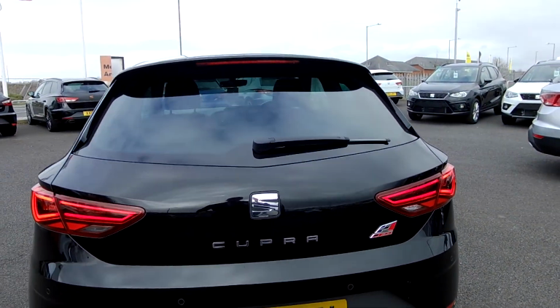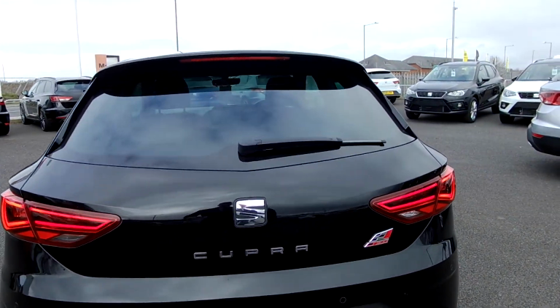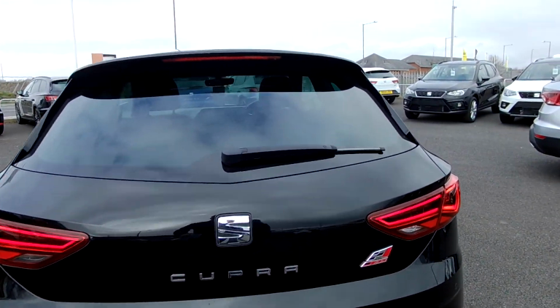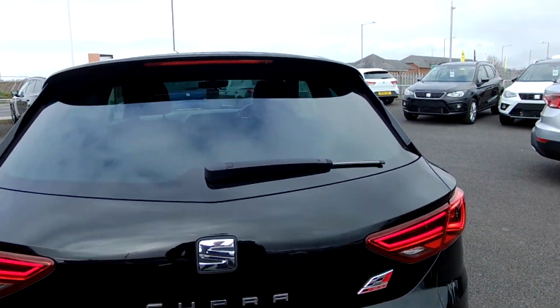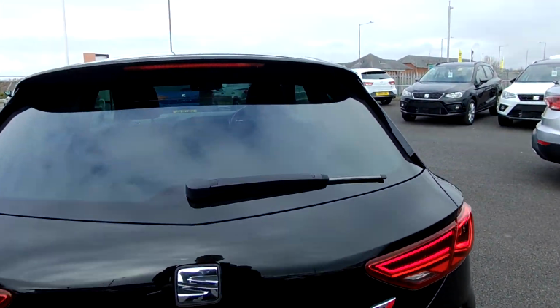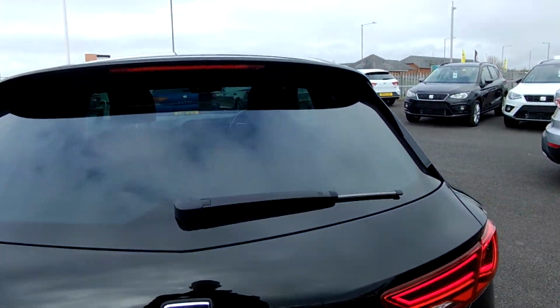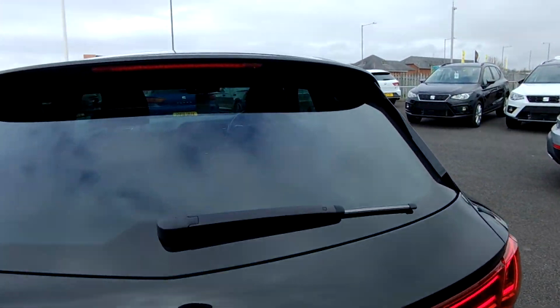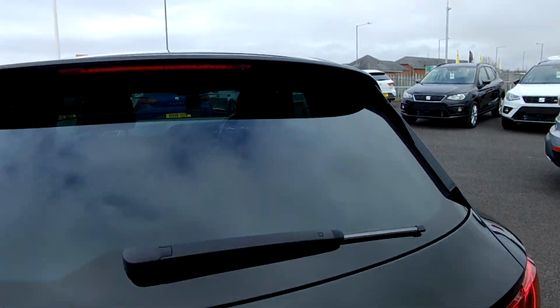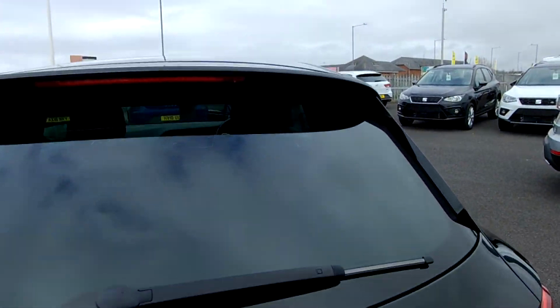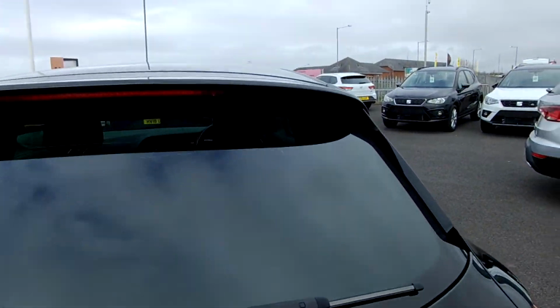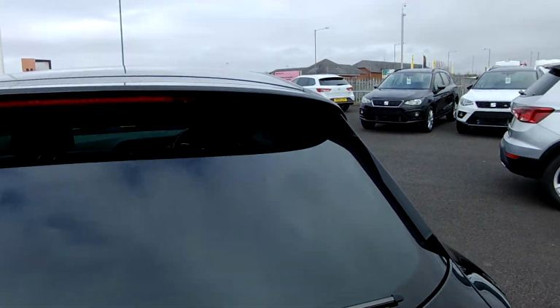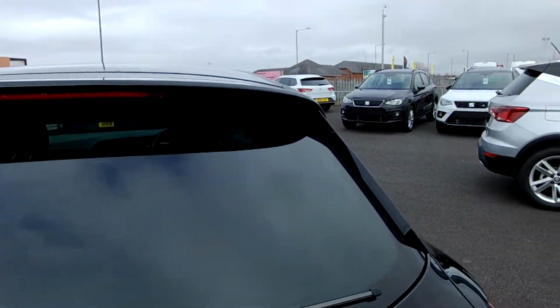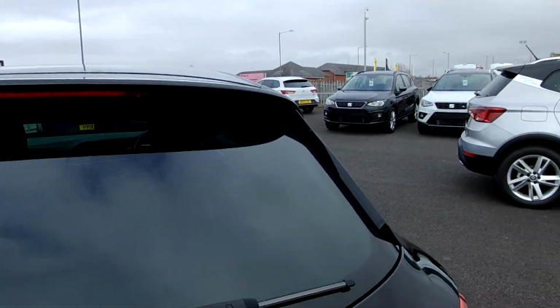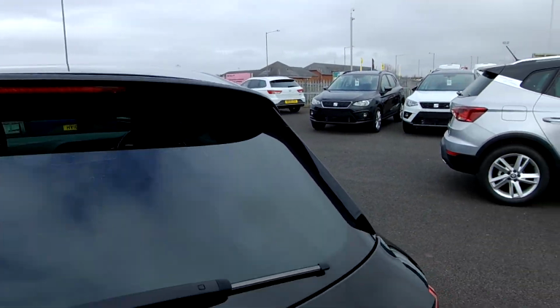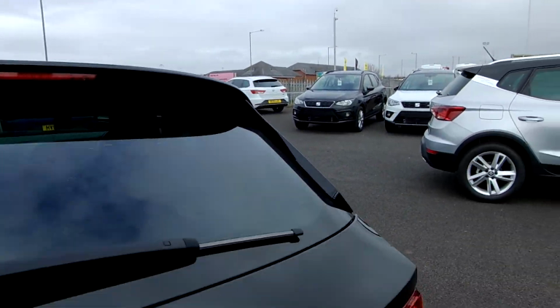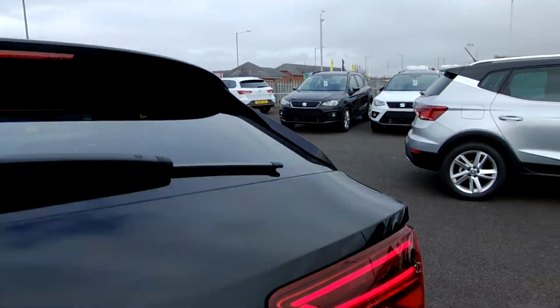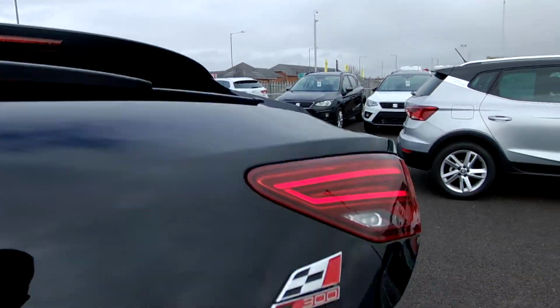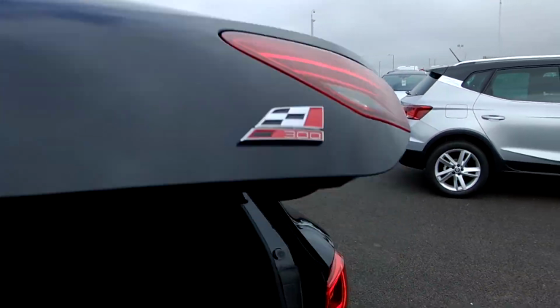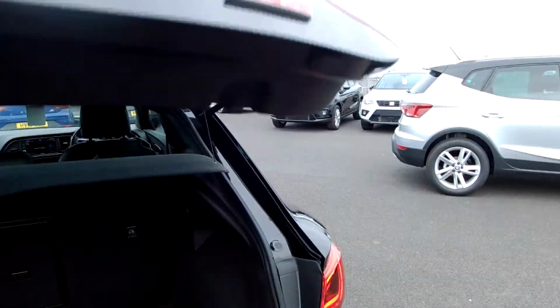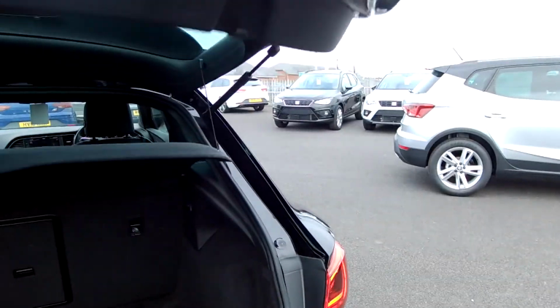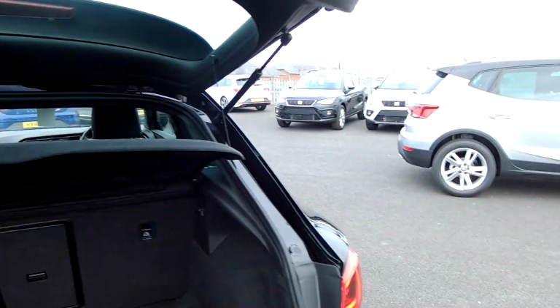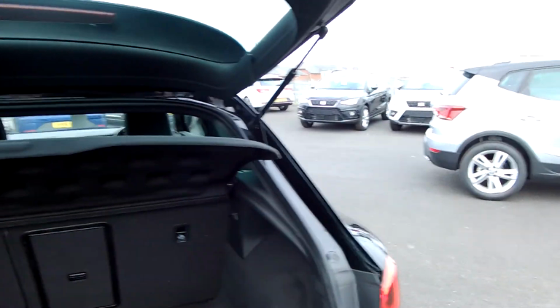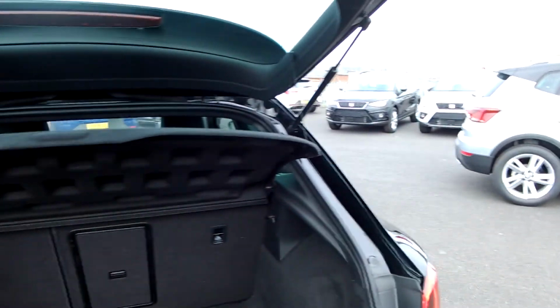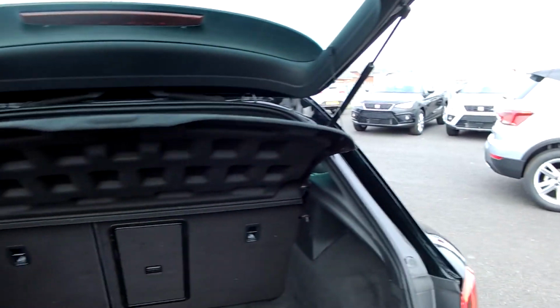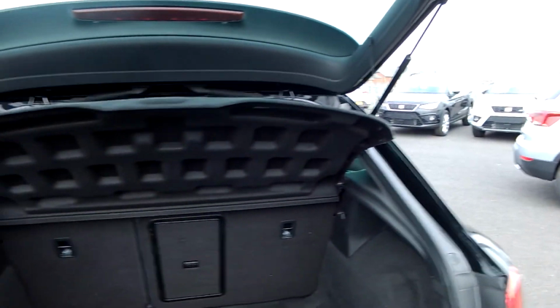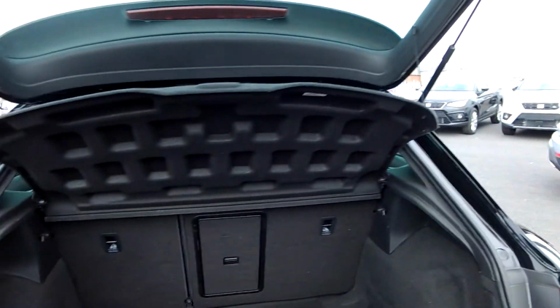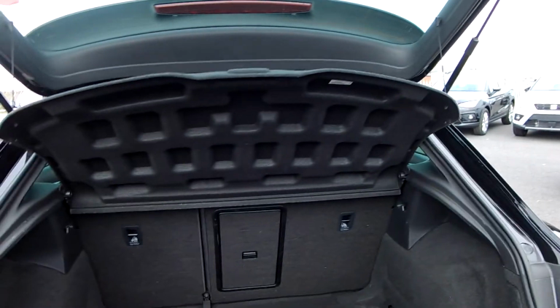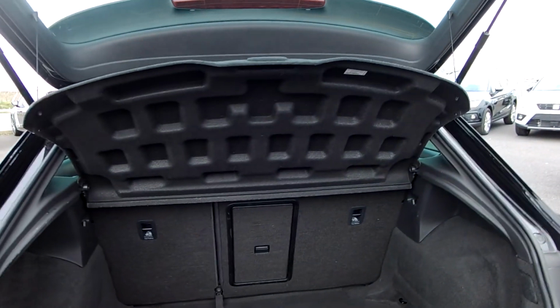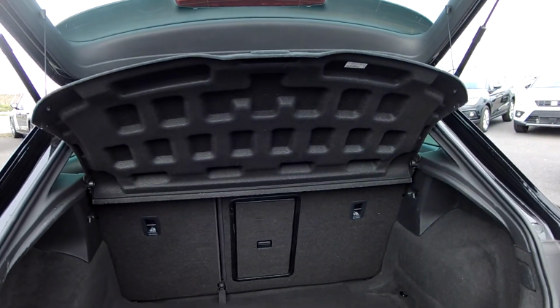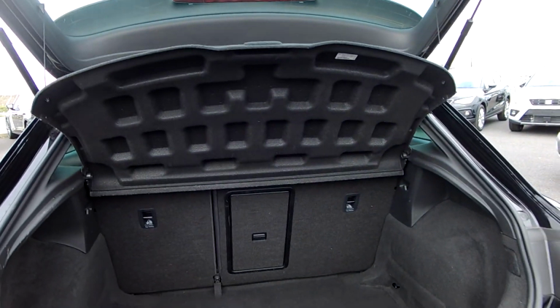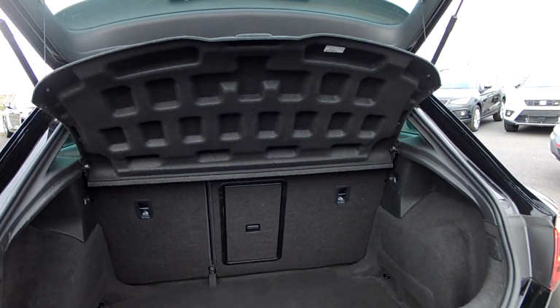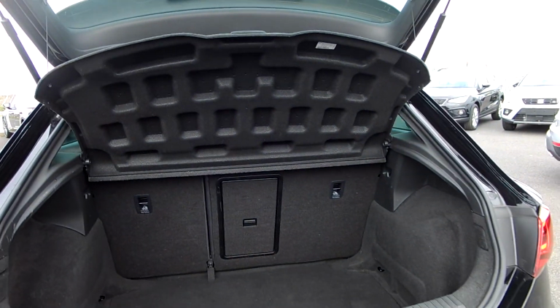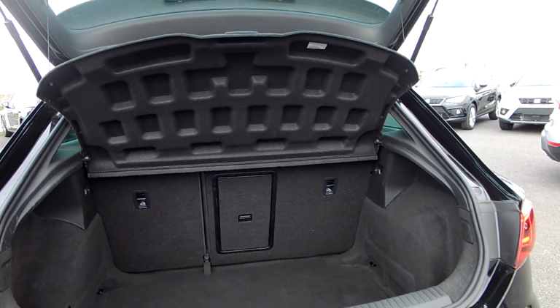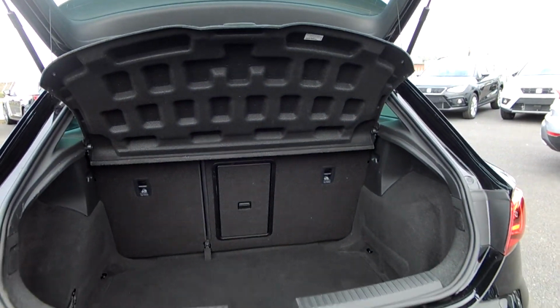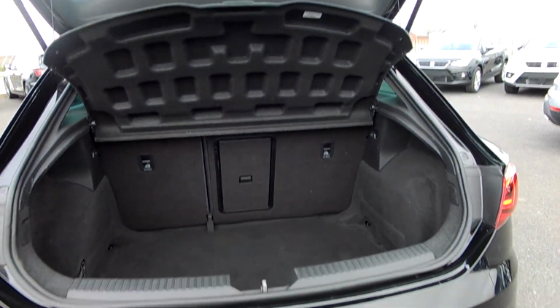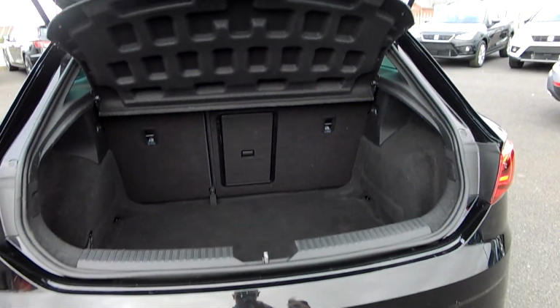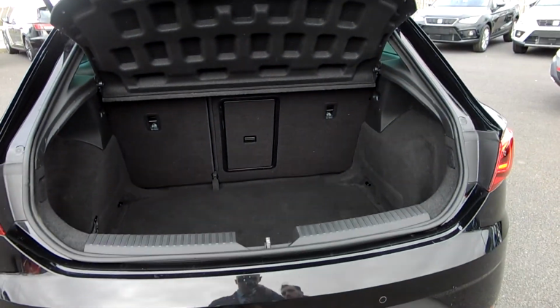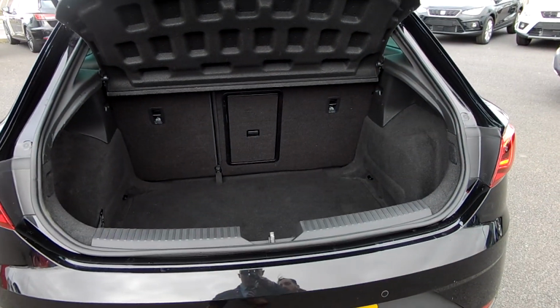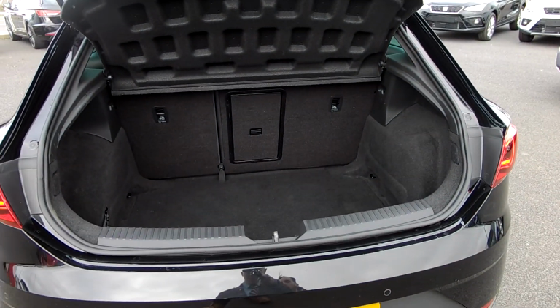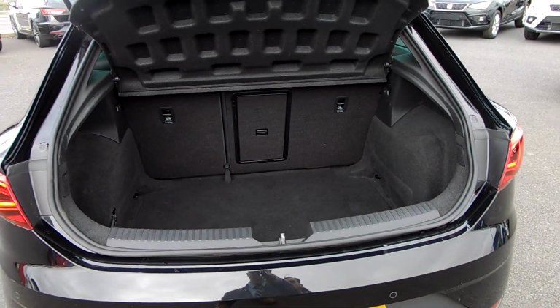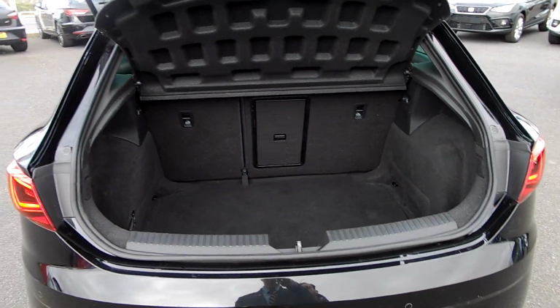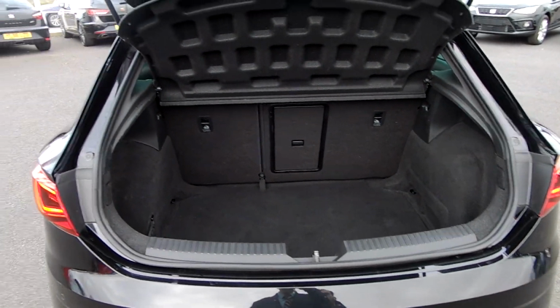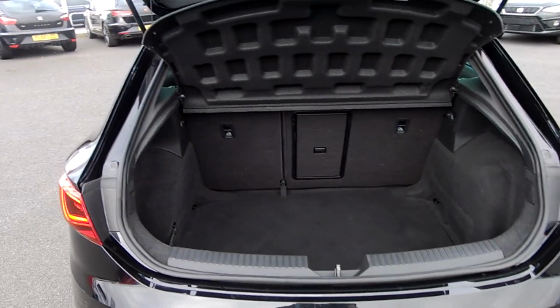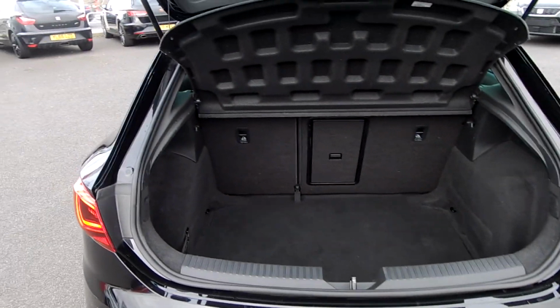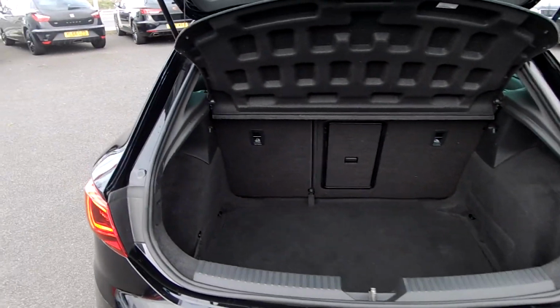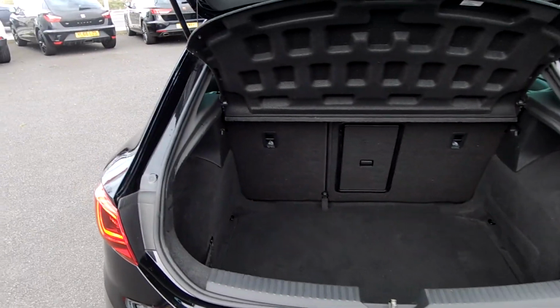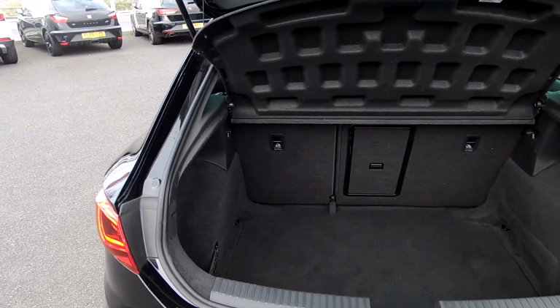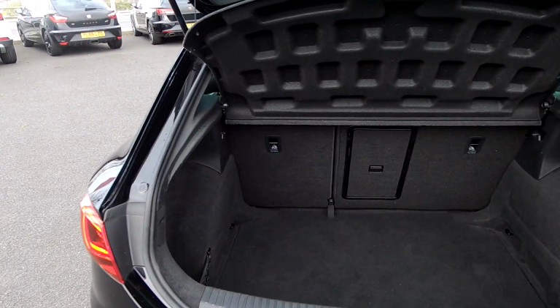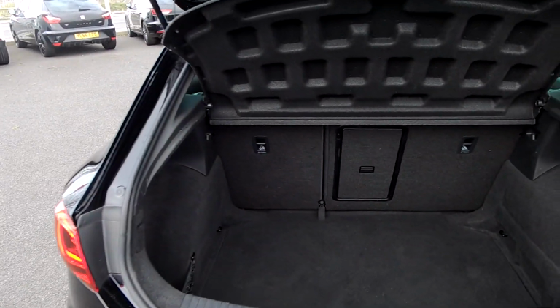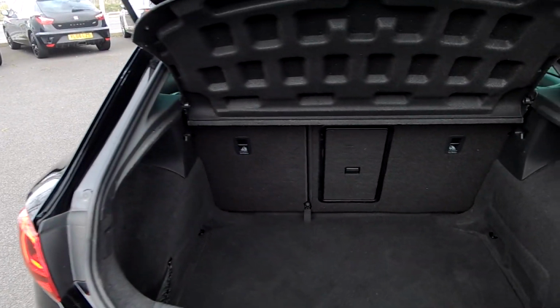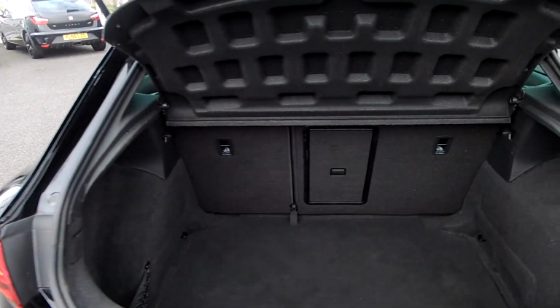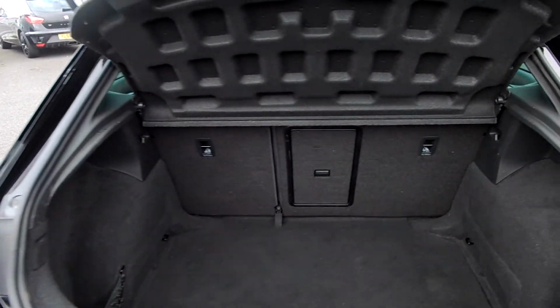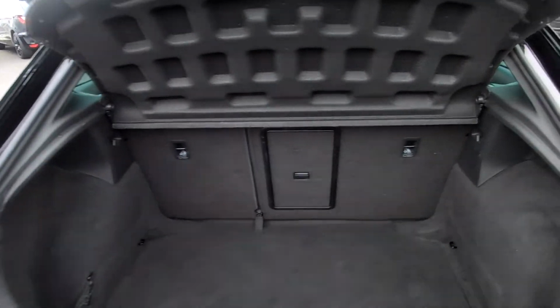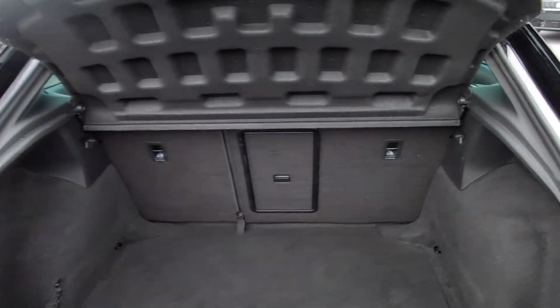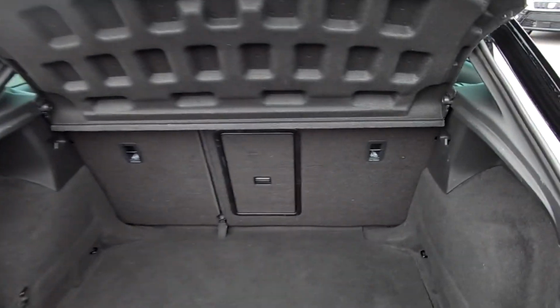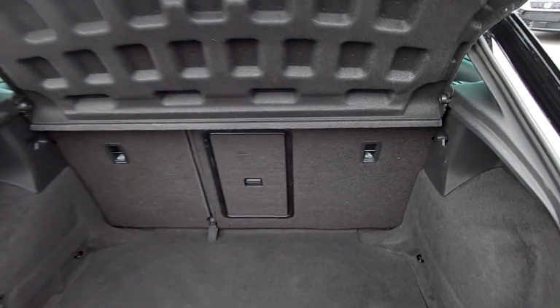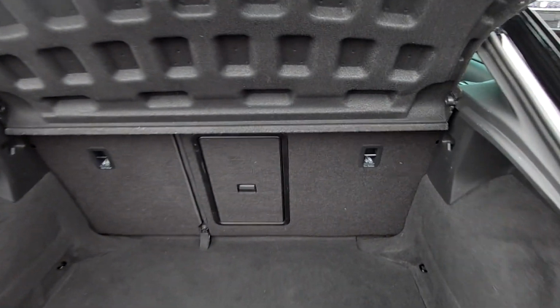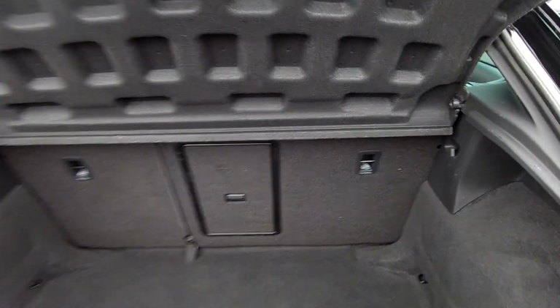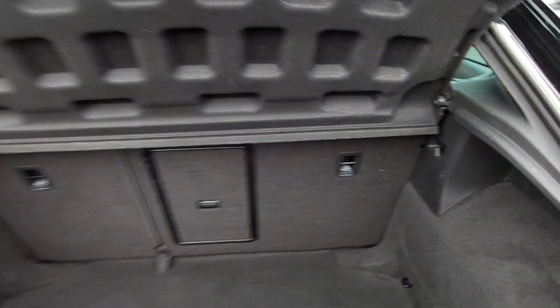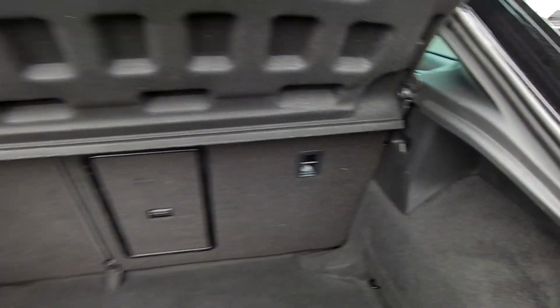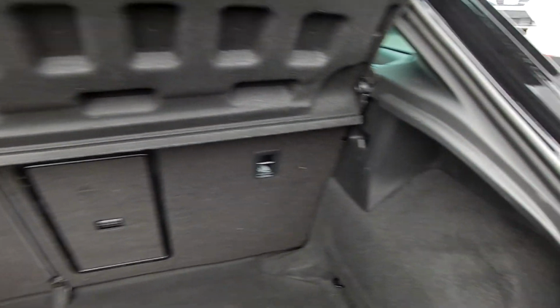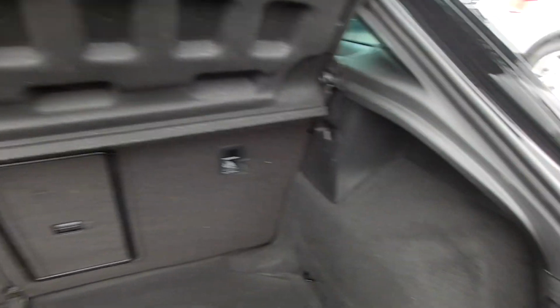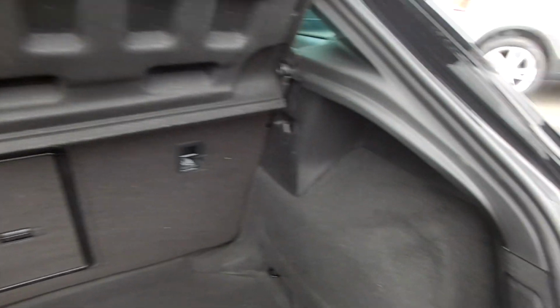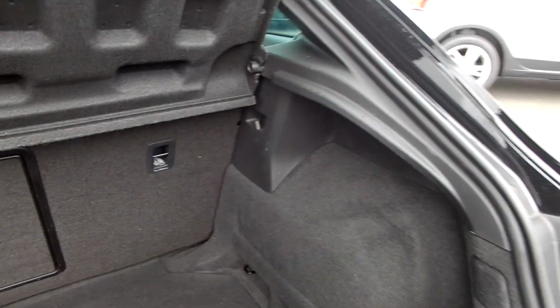I'll have a look at the boot — there you go, plenty of space. It's got a spare tire underneath.